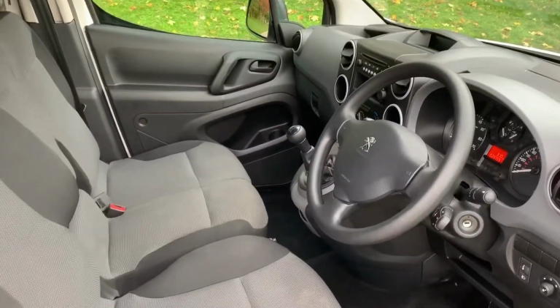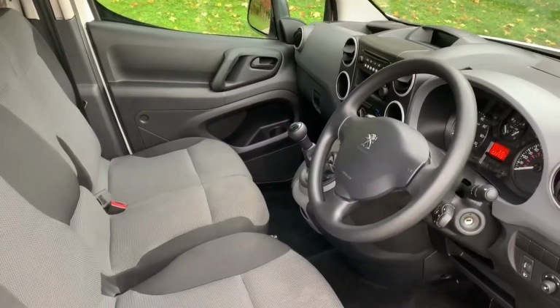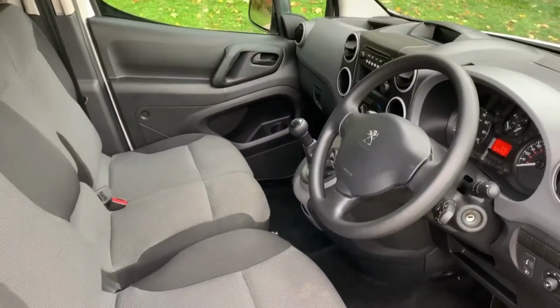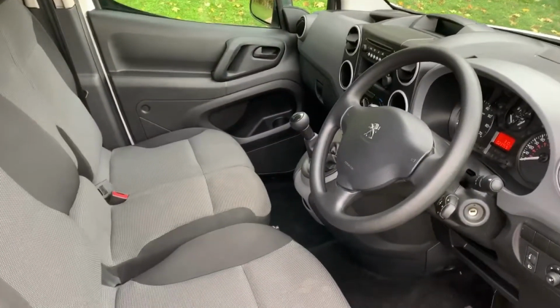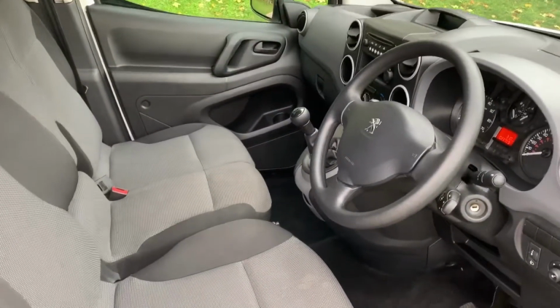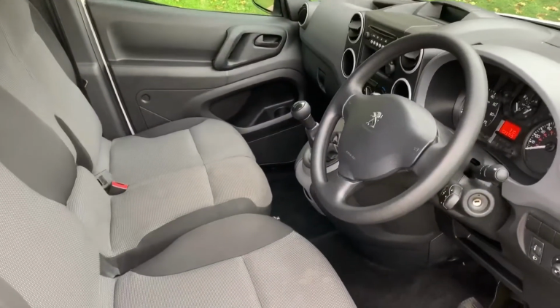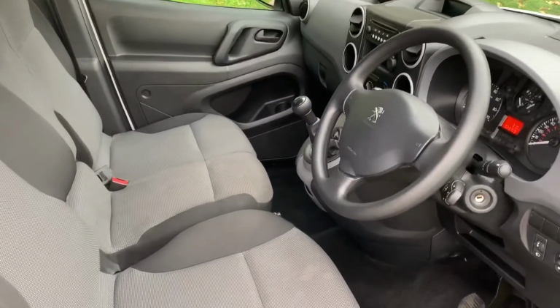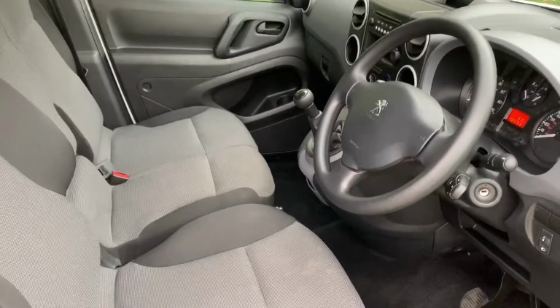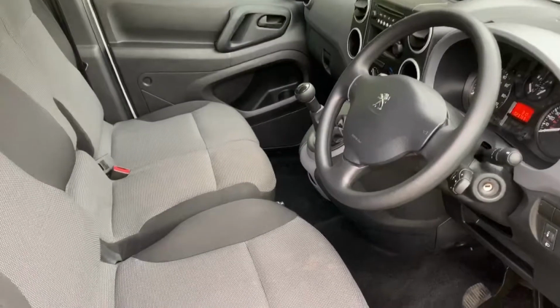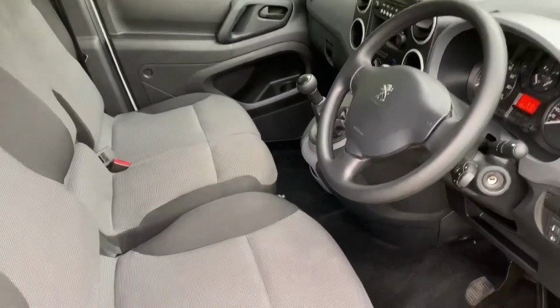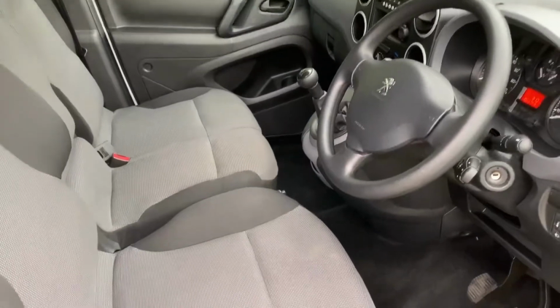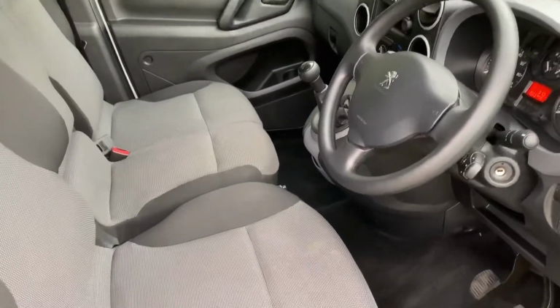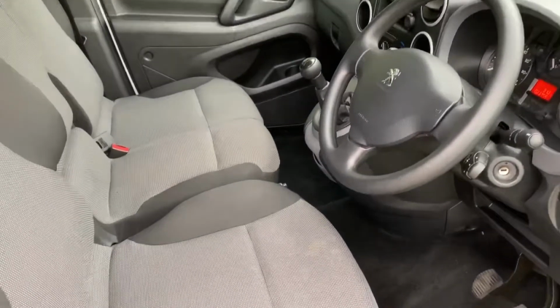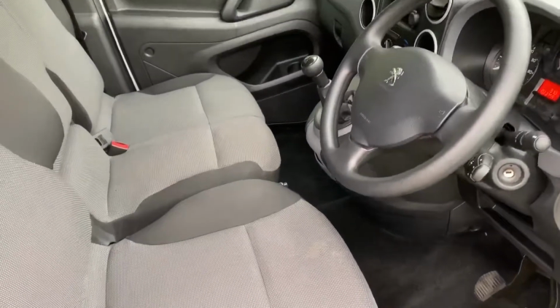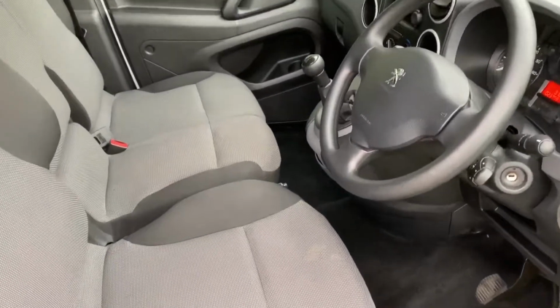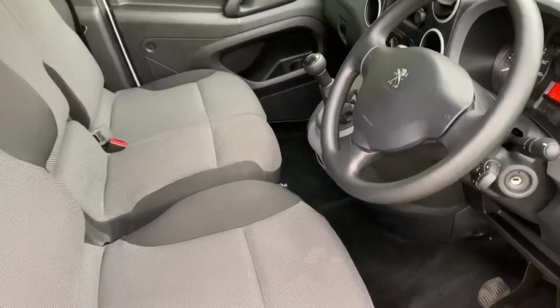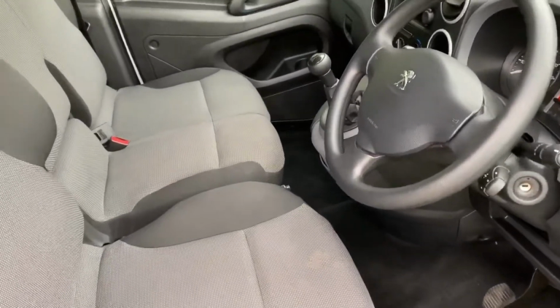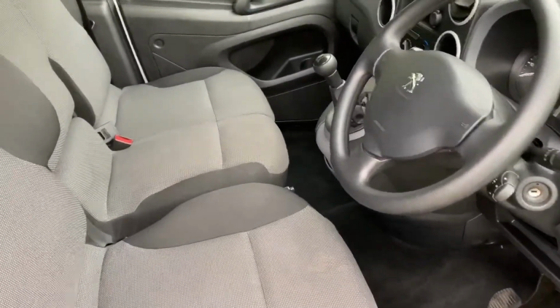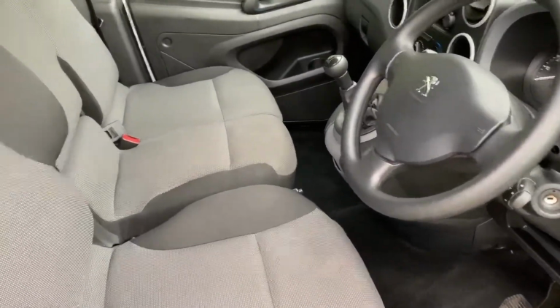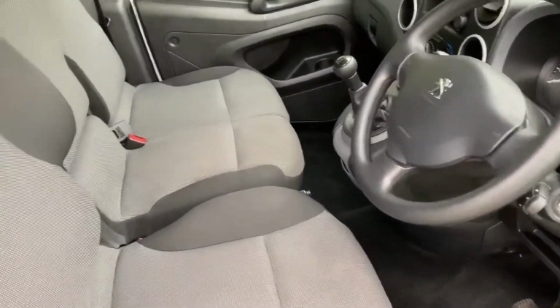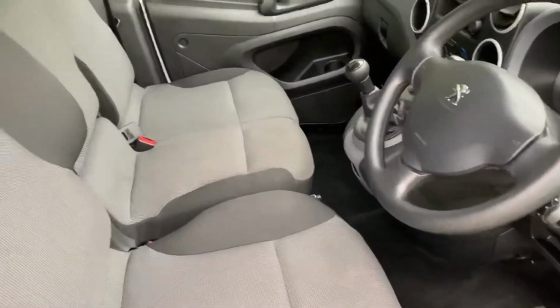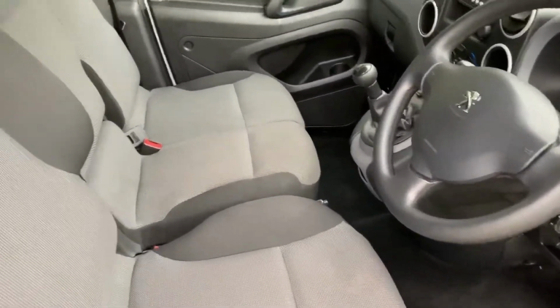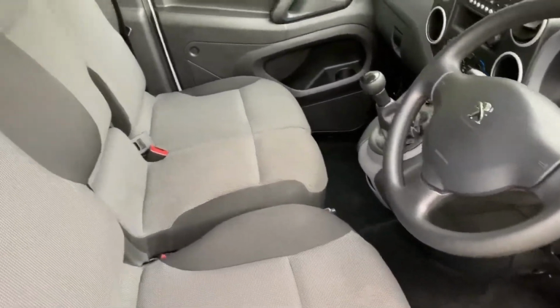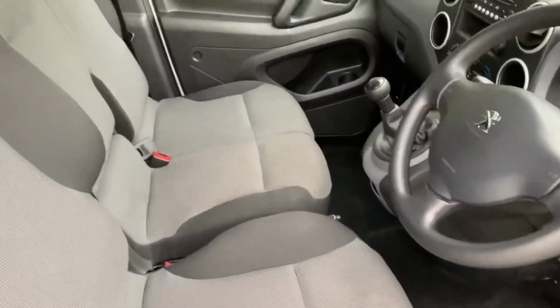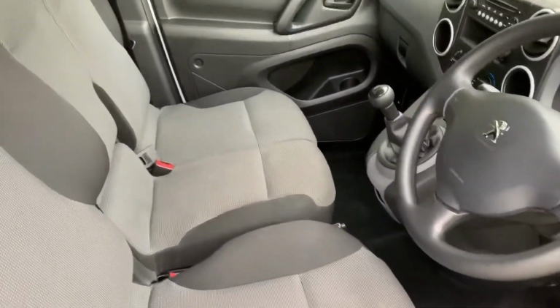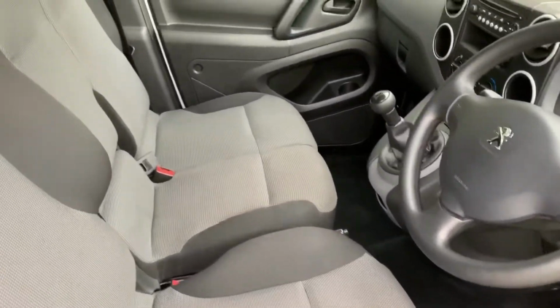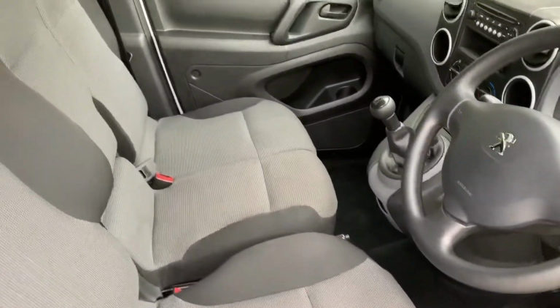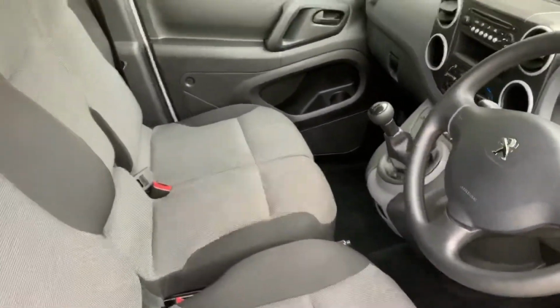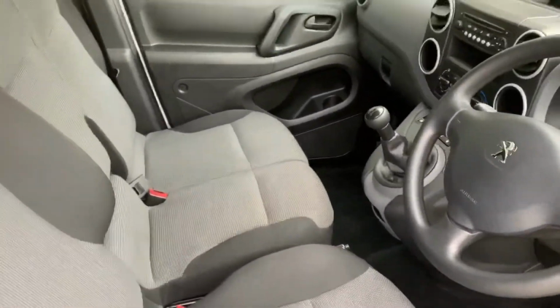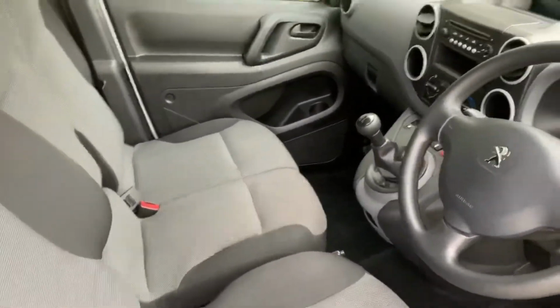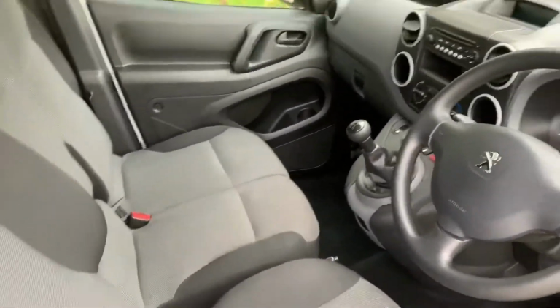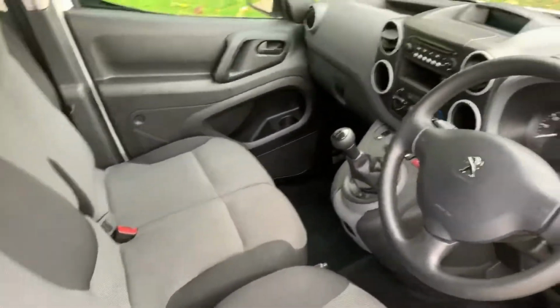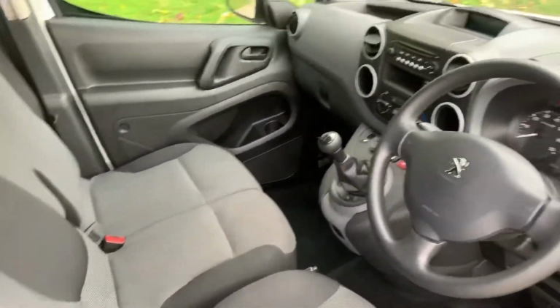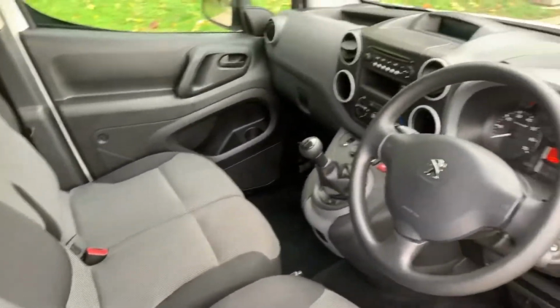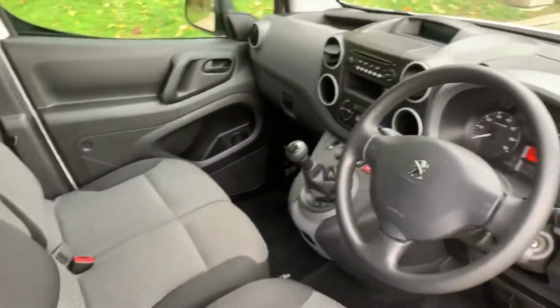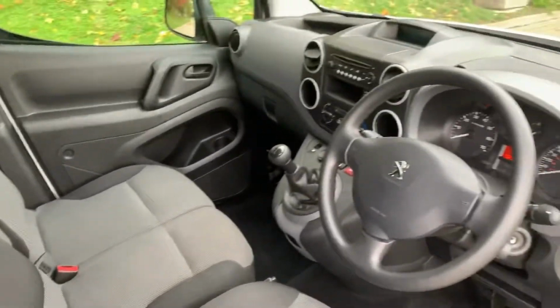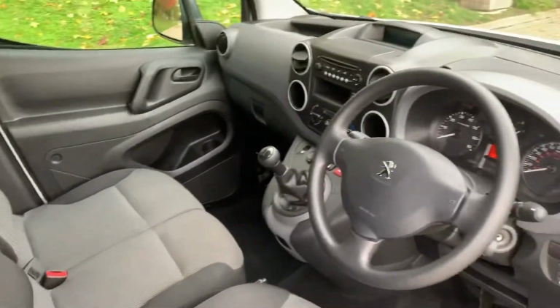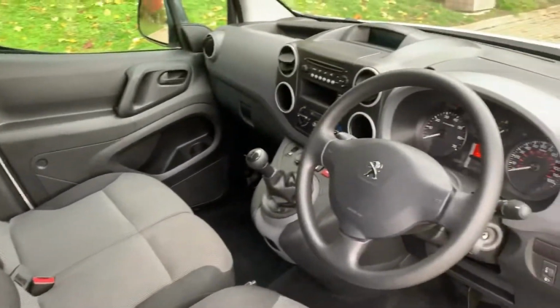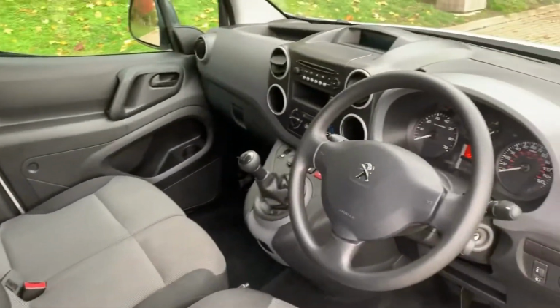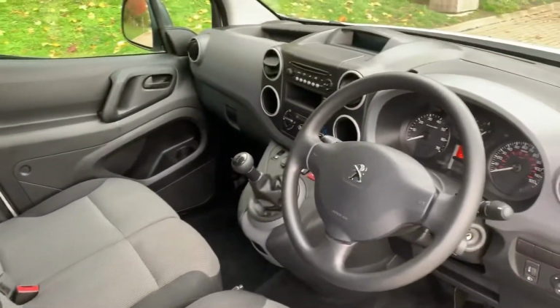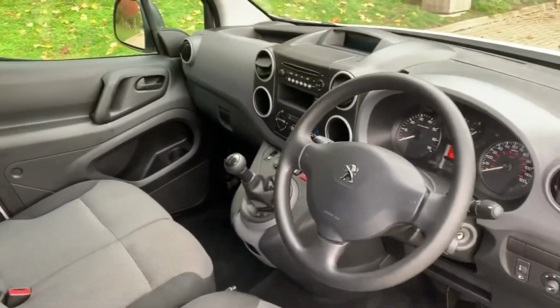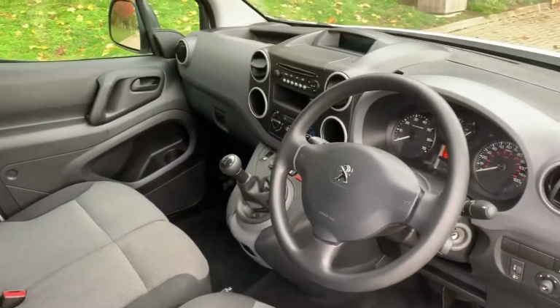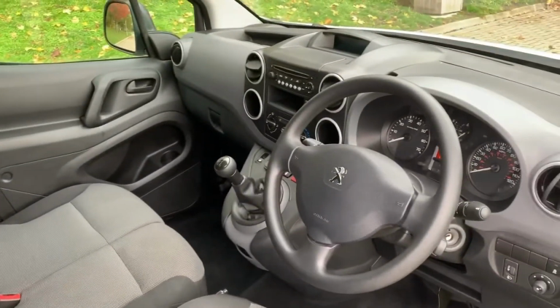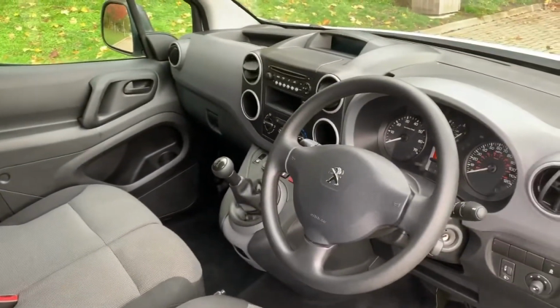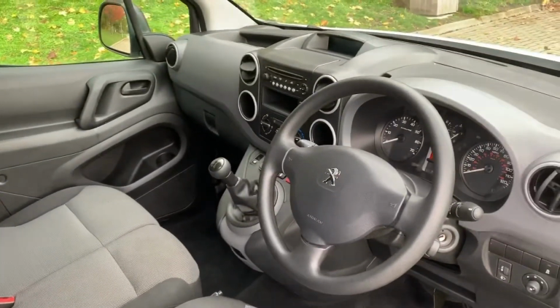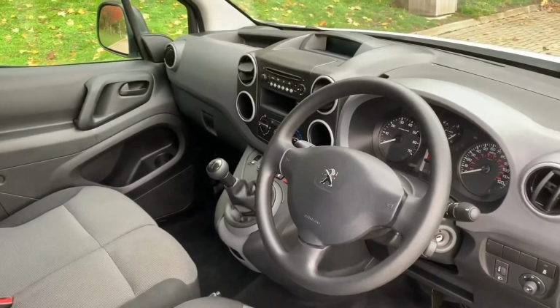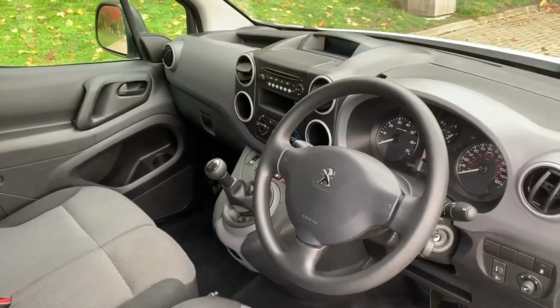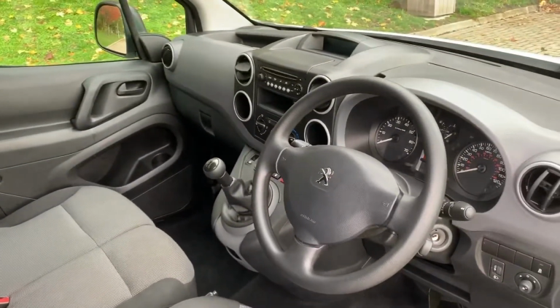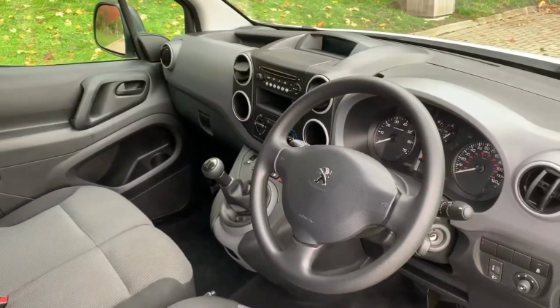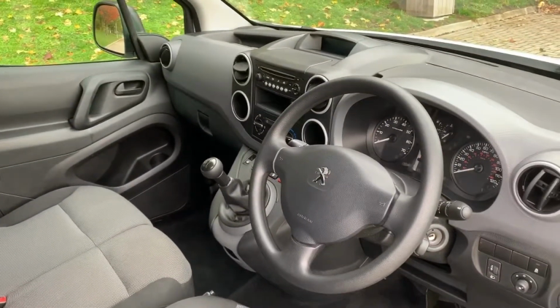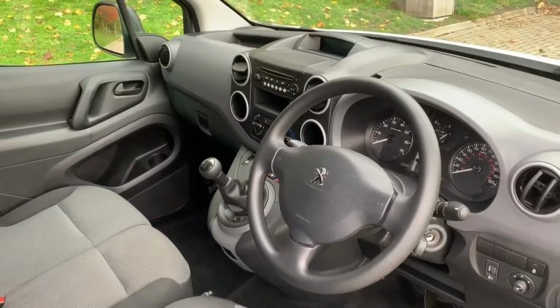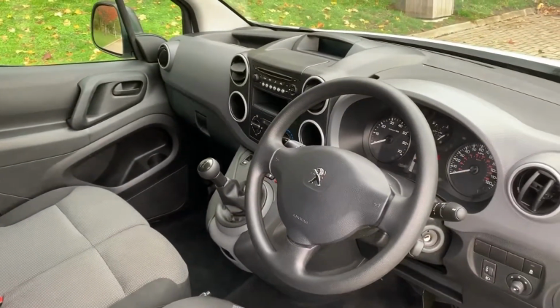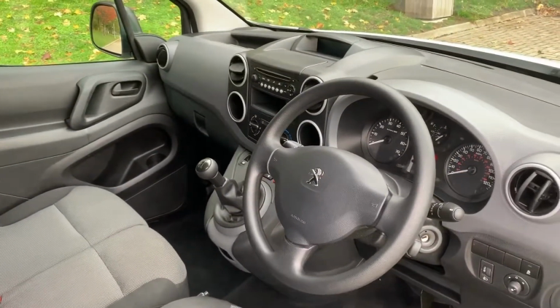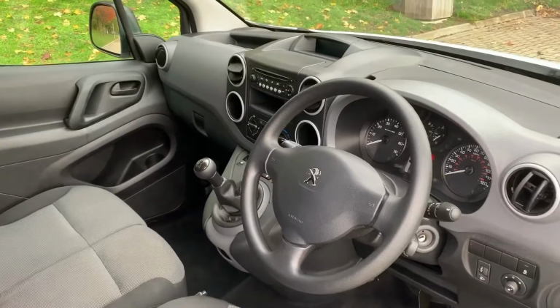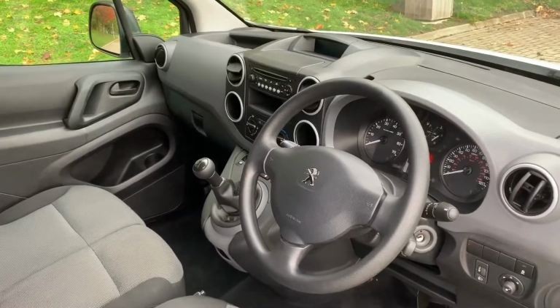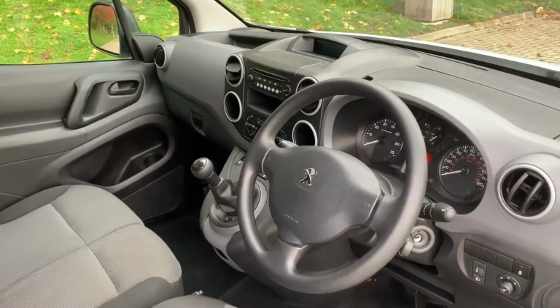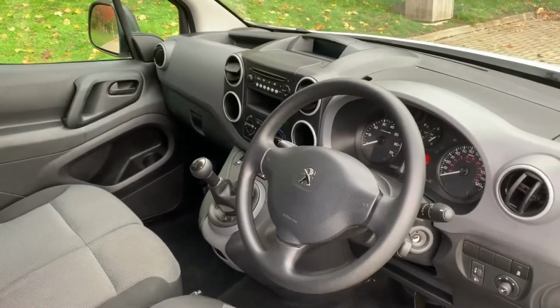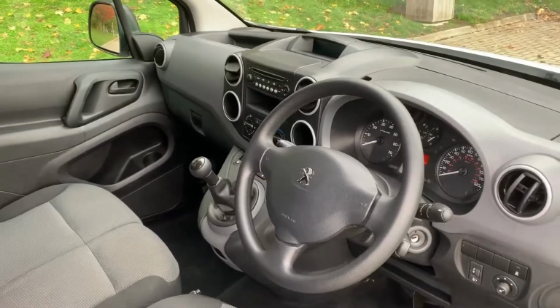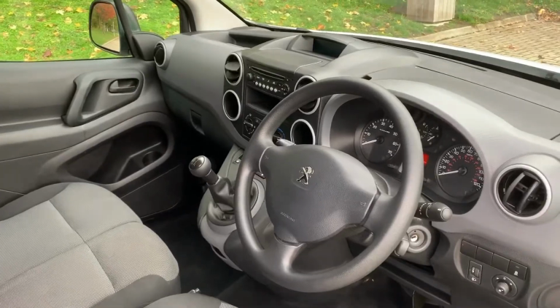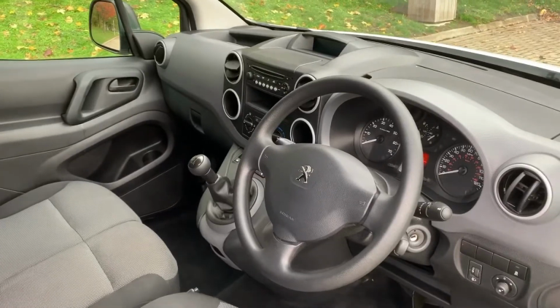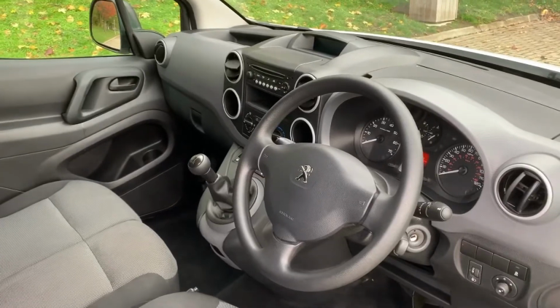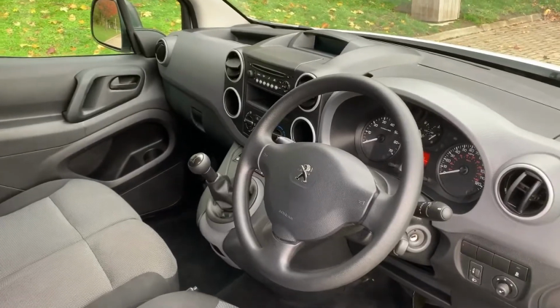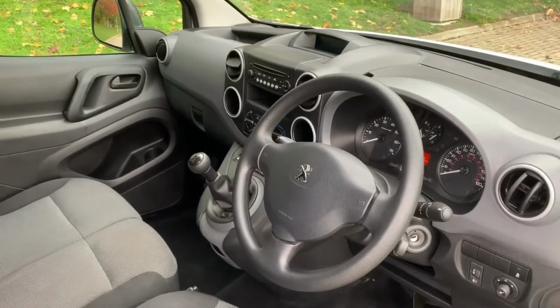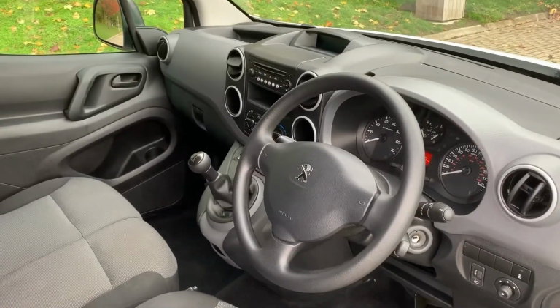Just briefly before we climb in — looking at the interior from this exterior point of view — there's plenty to run through on the dashboard, so let's hop in and we'll do that now.